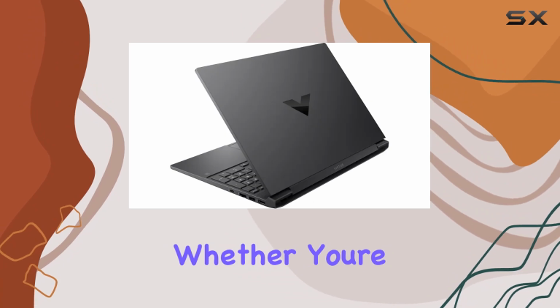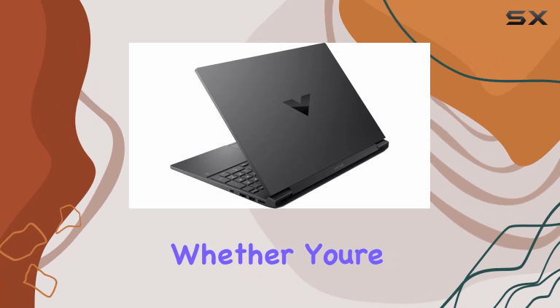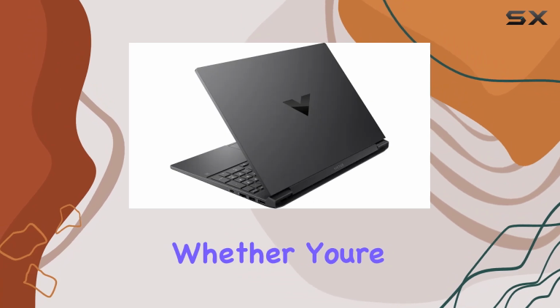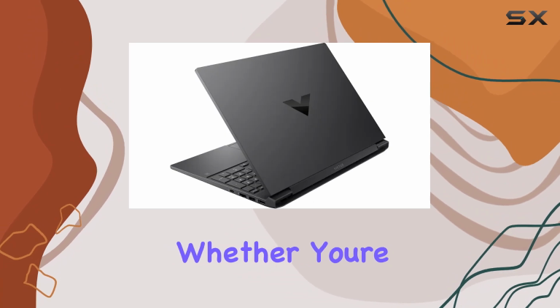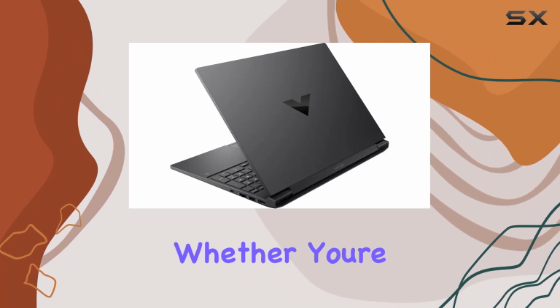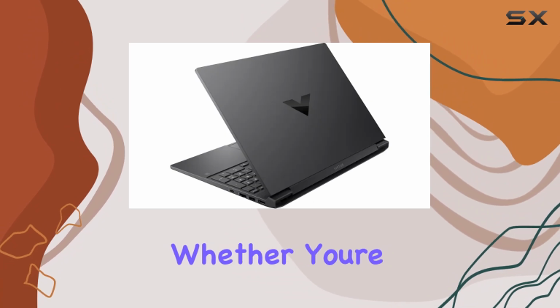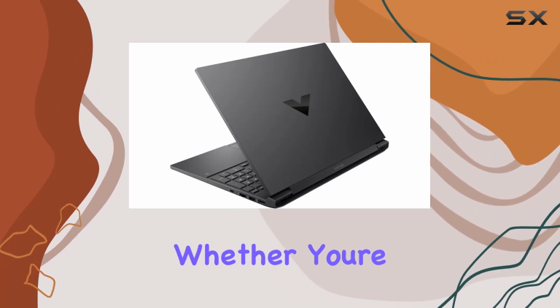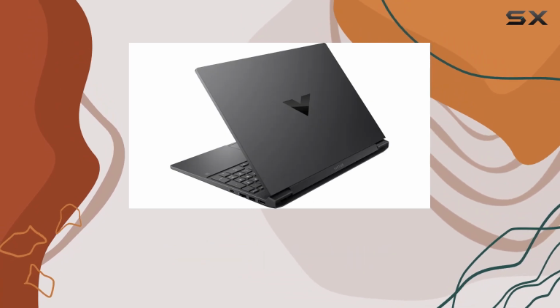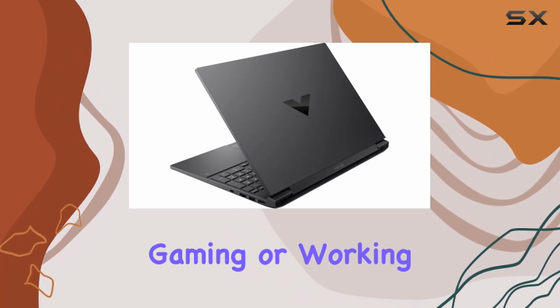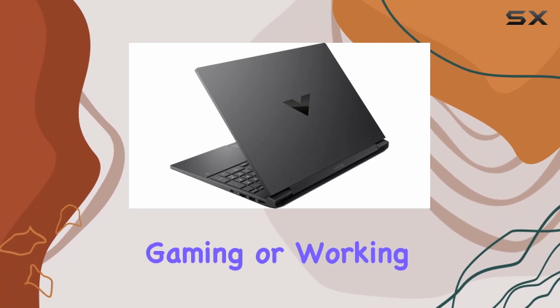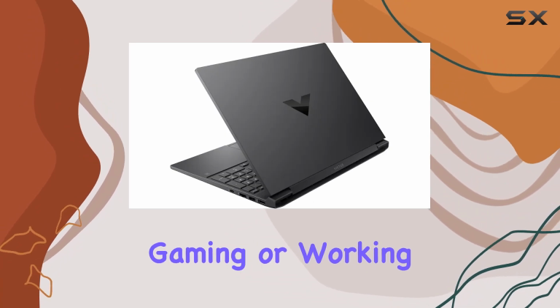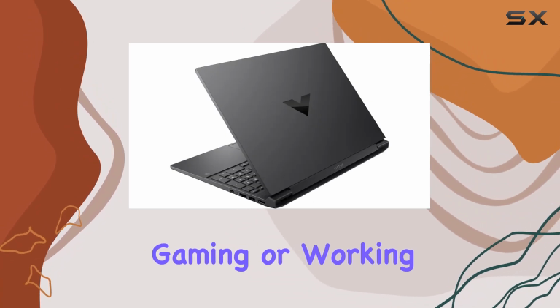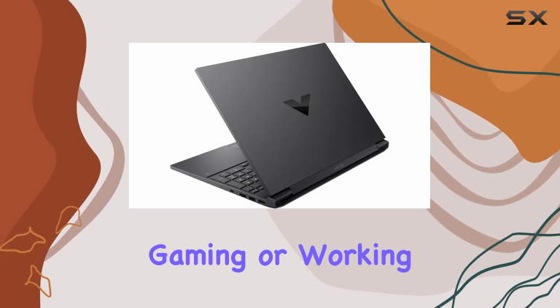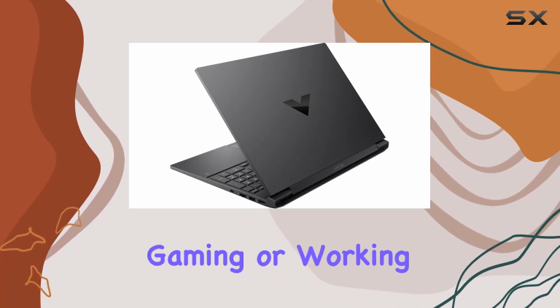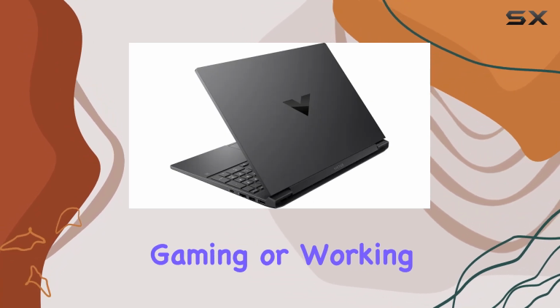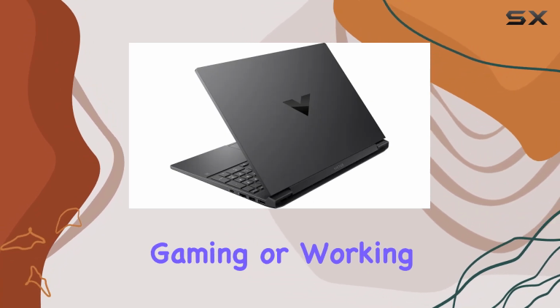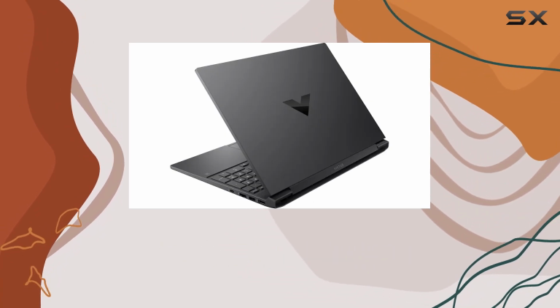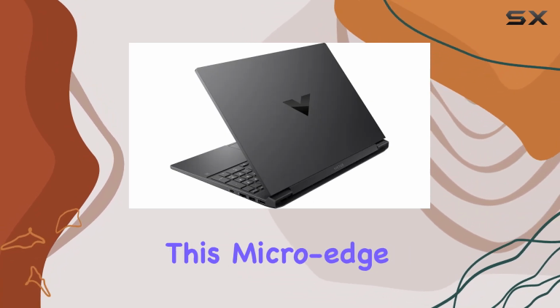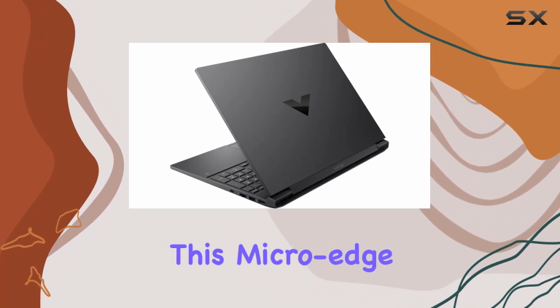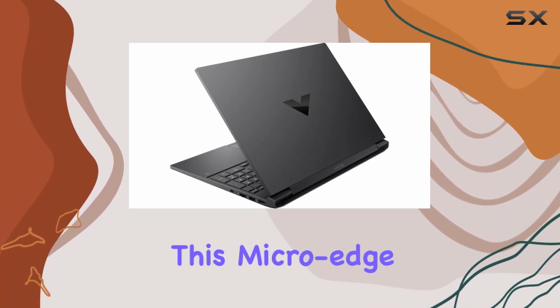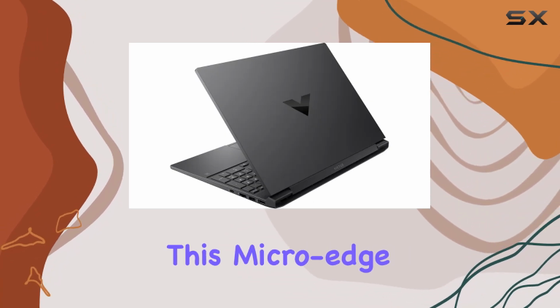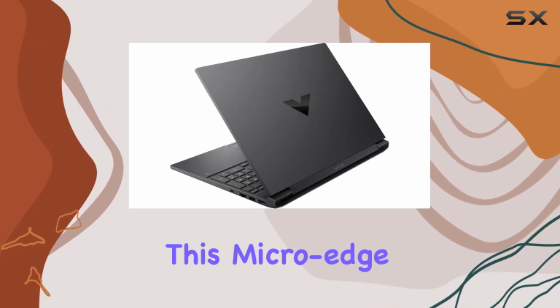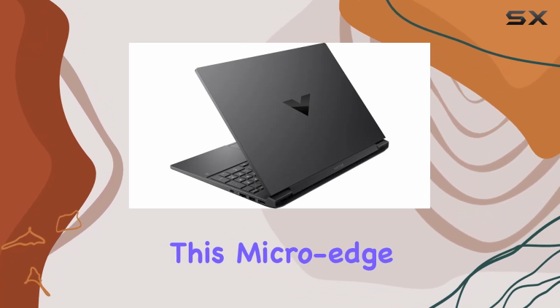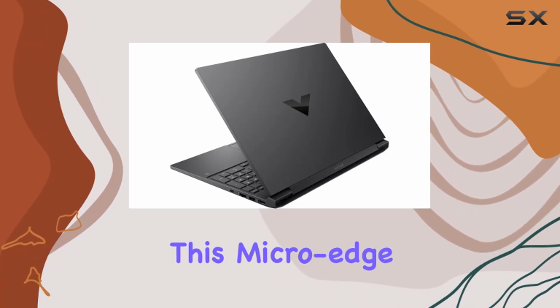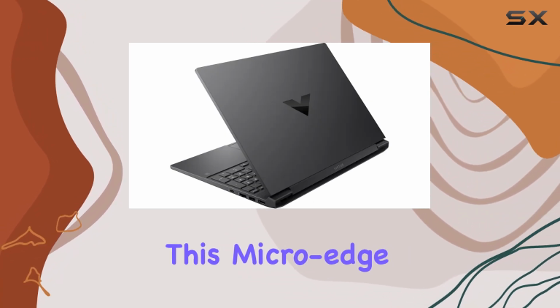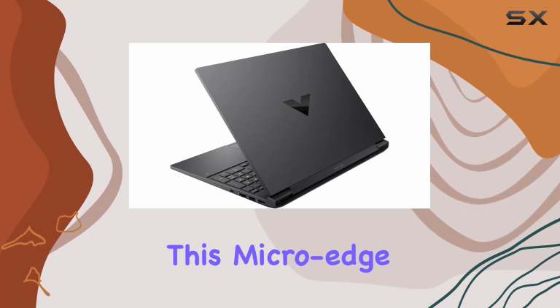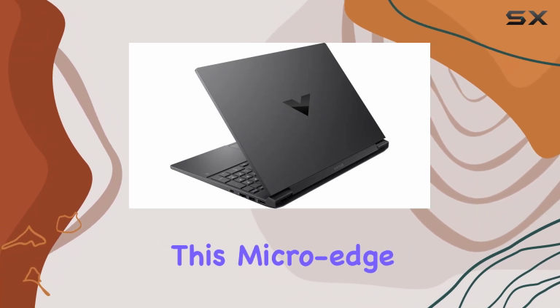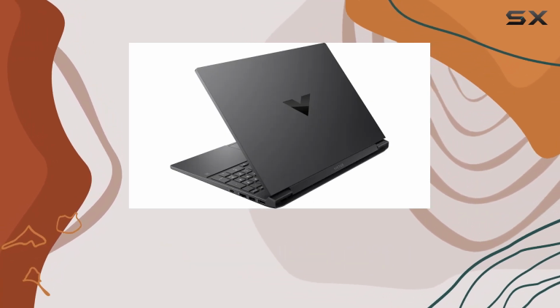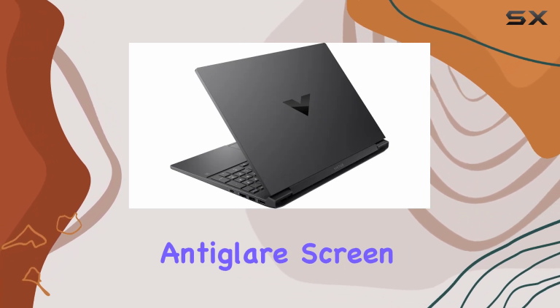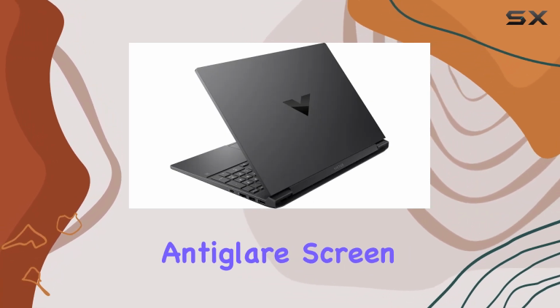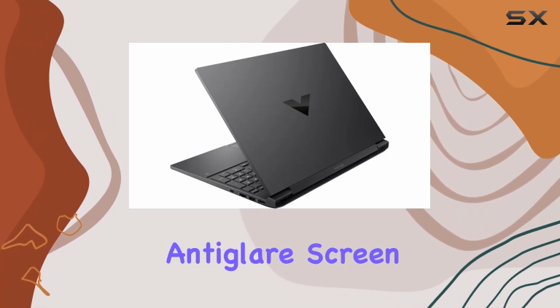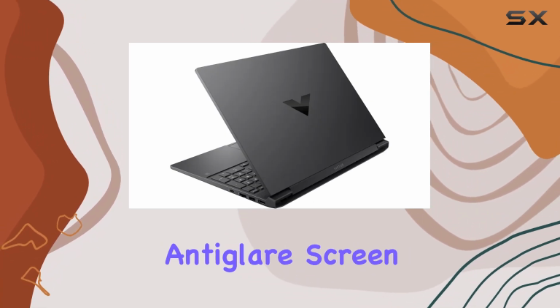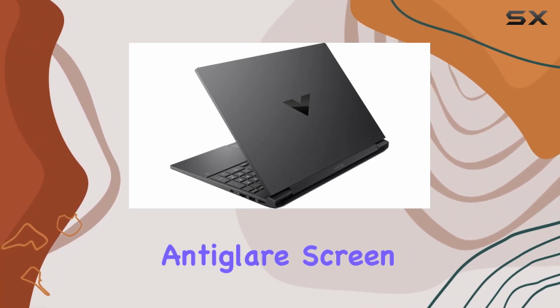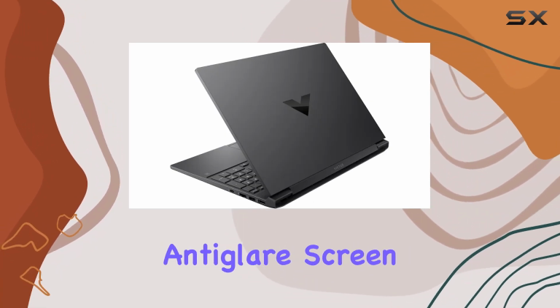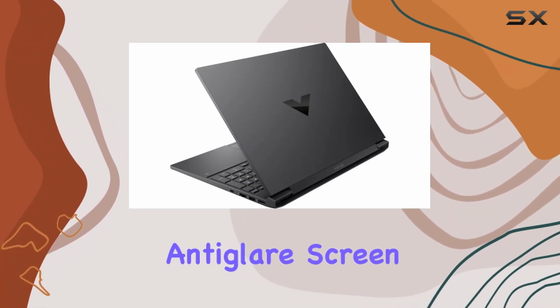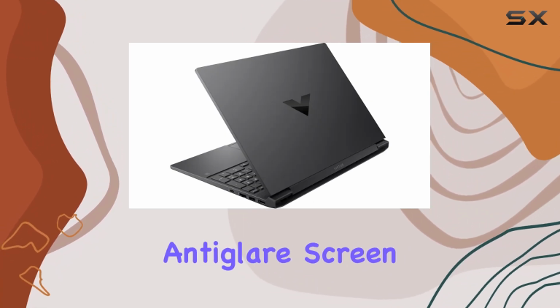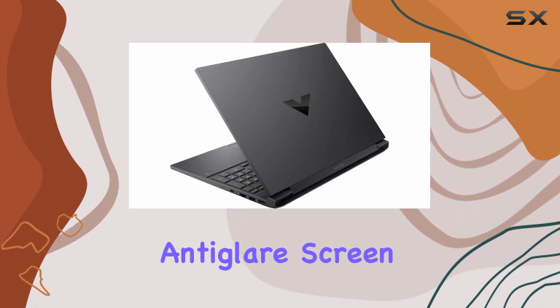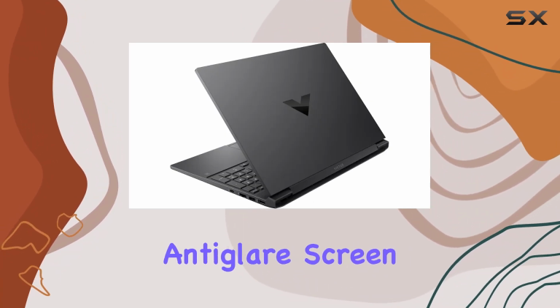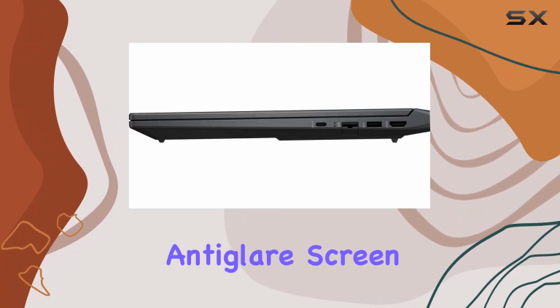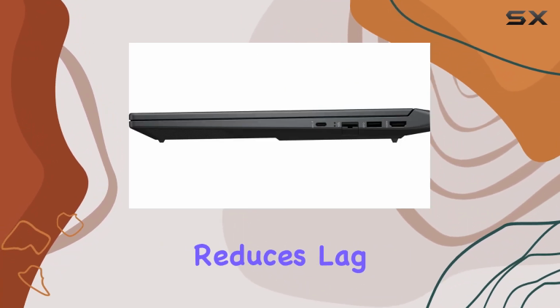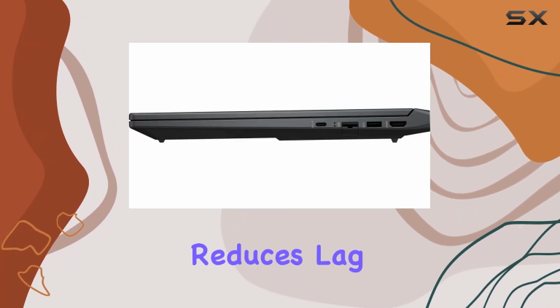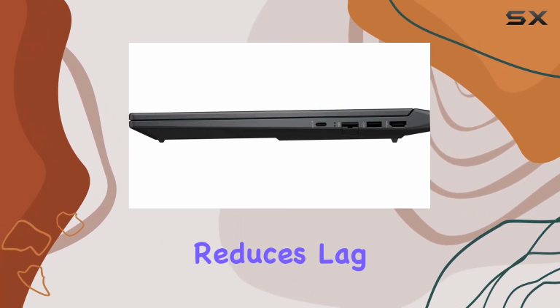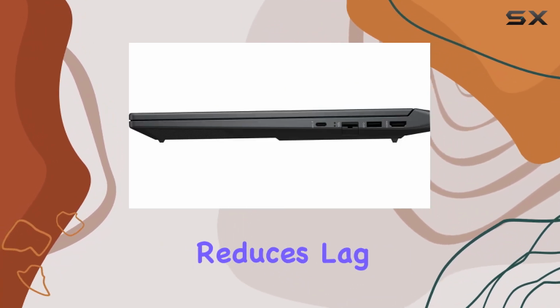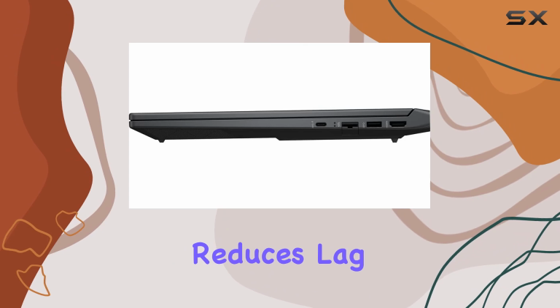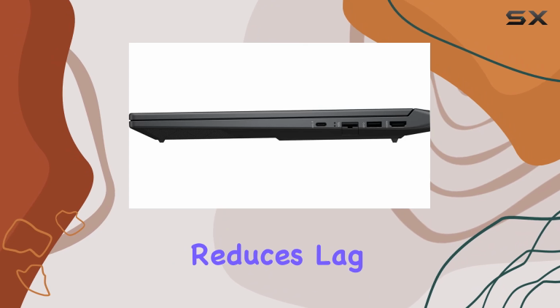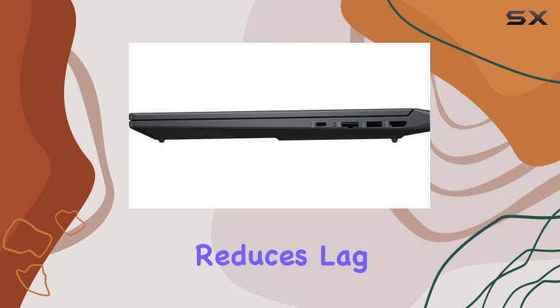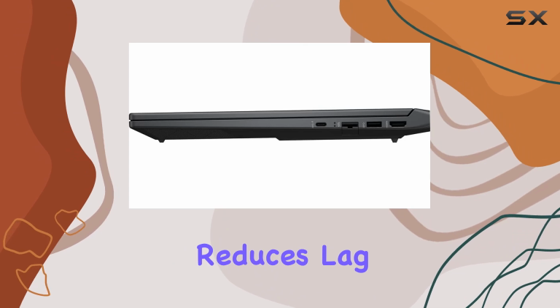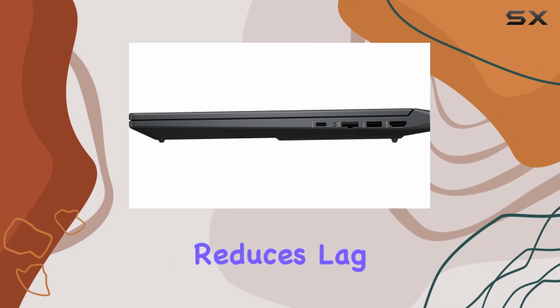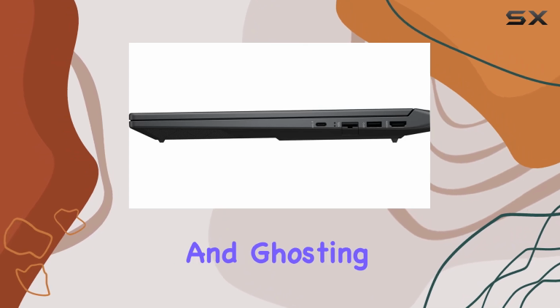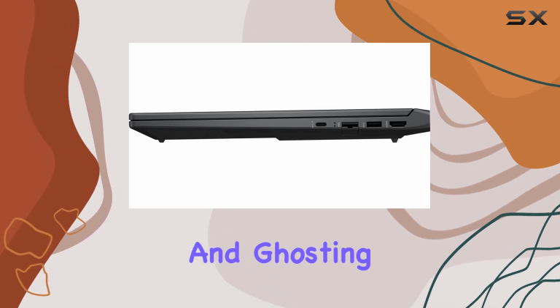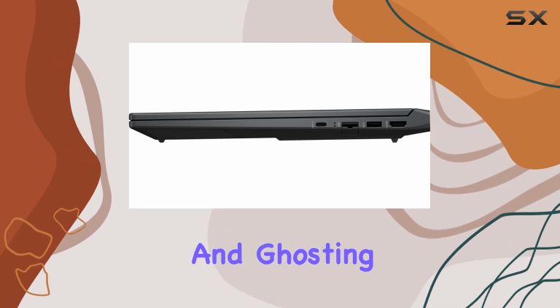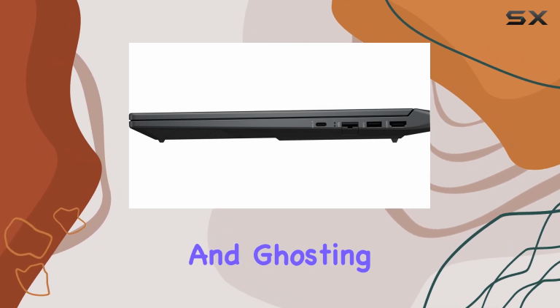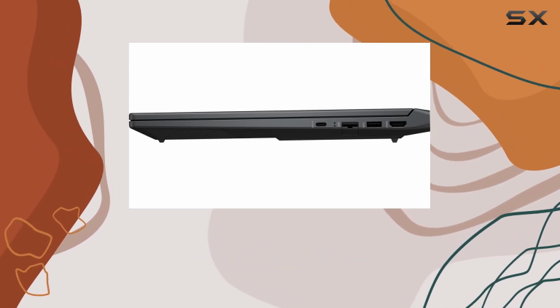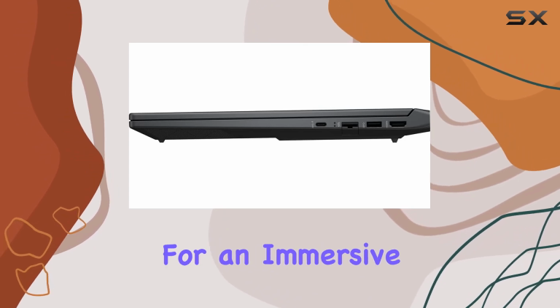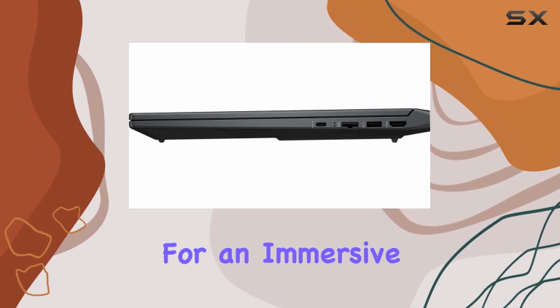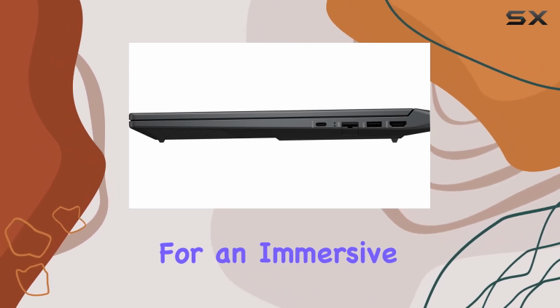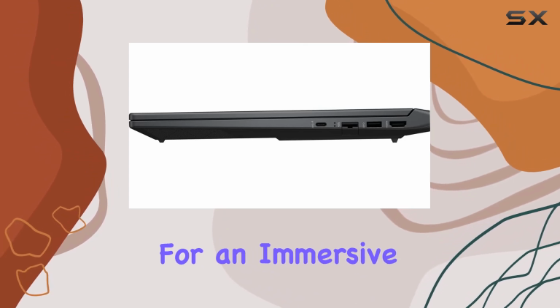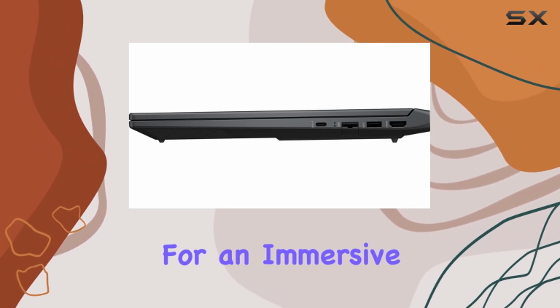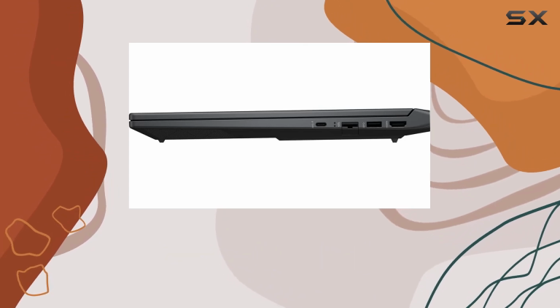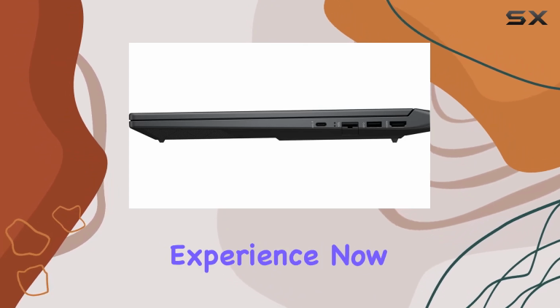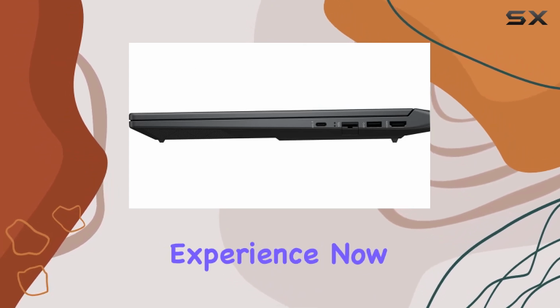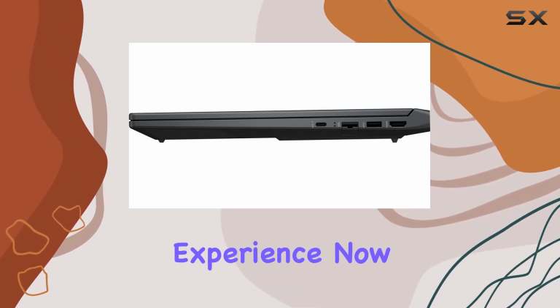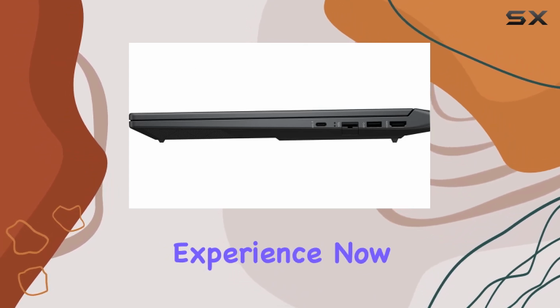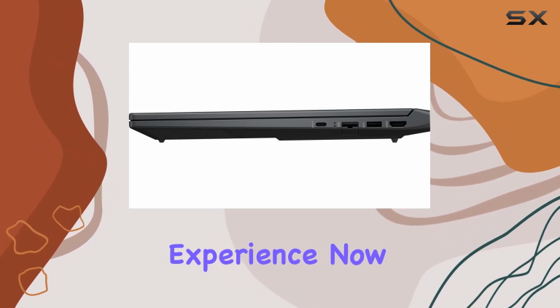Whether you're gaming or working, this micro-edge anti-glare screen reduces lag and ghosting for an immersive experience.